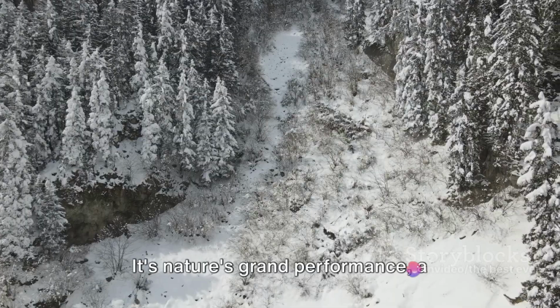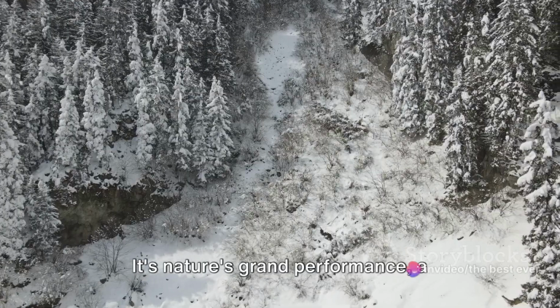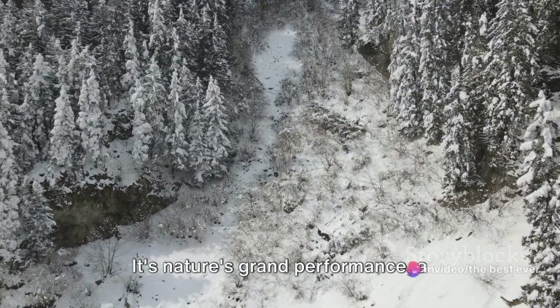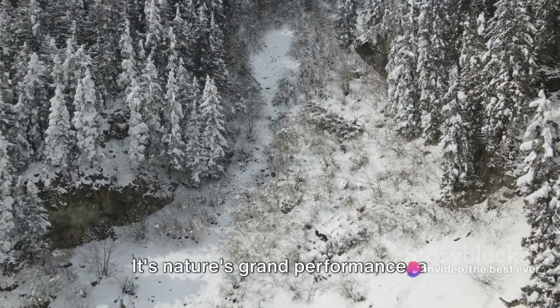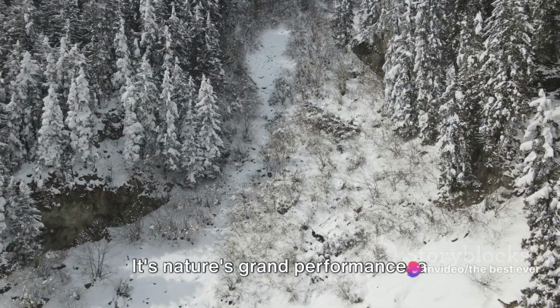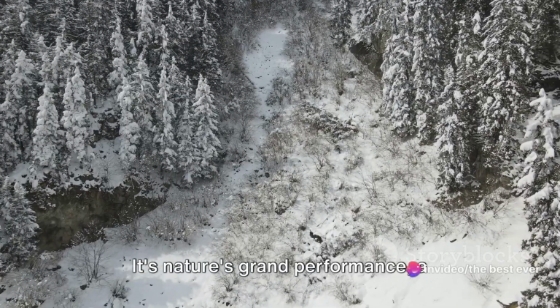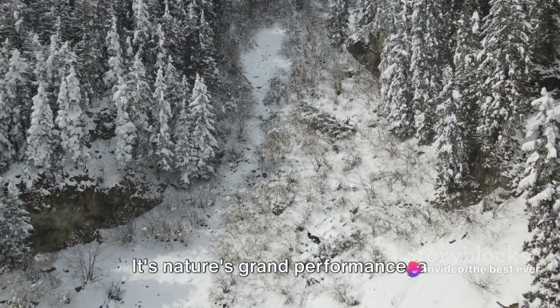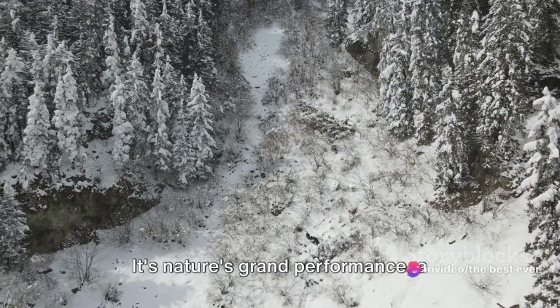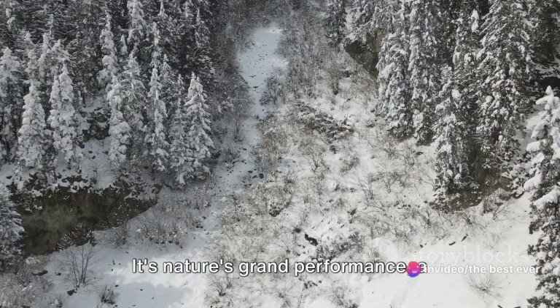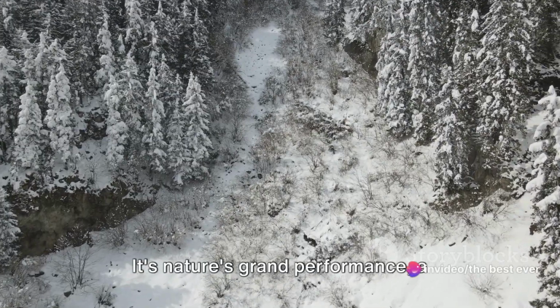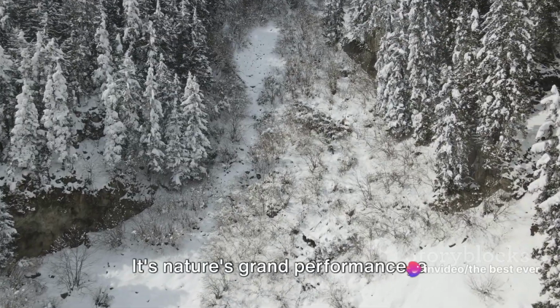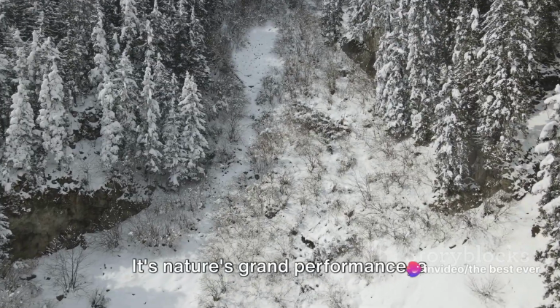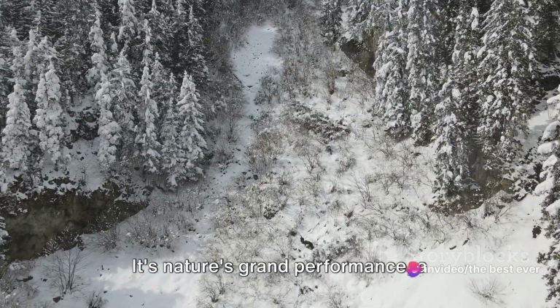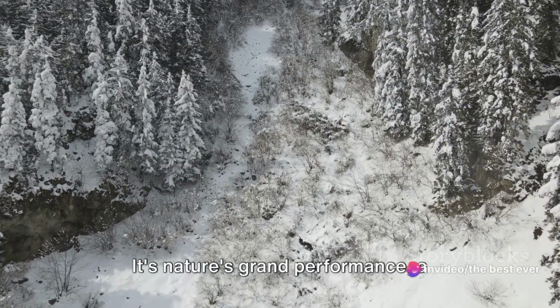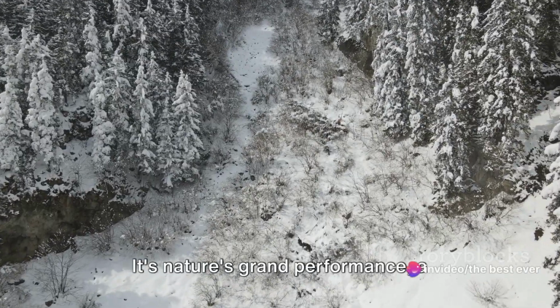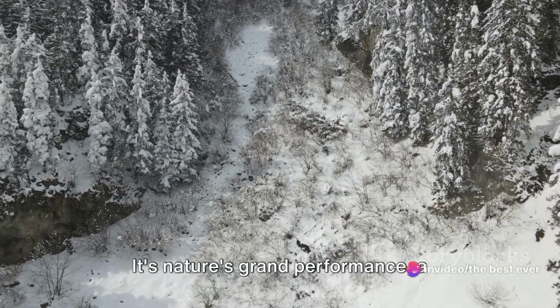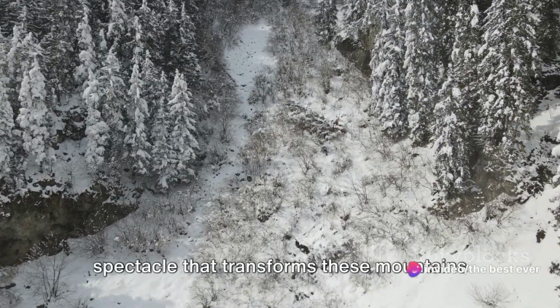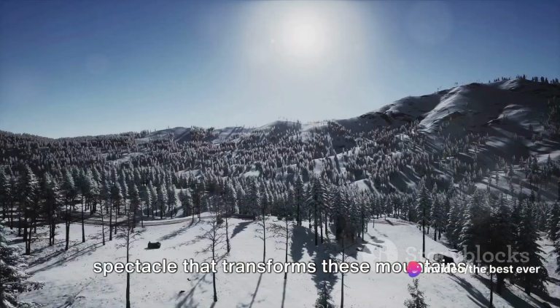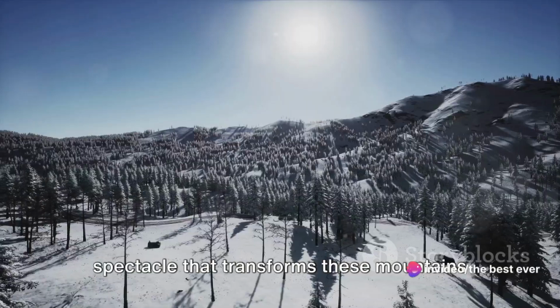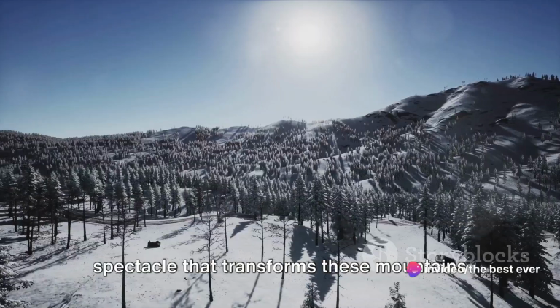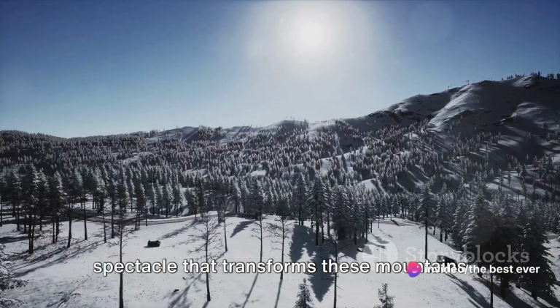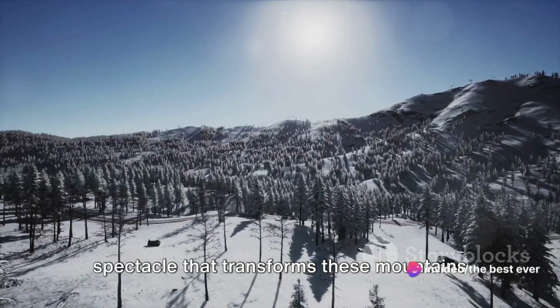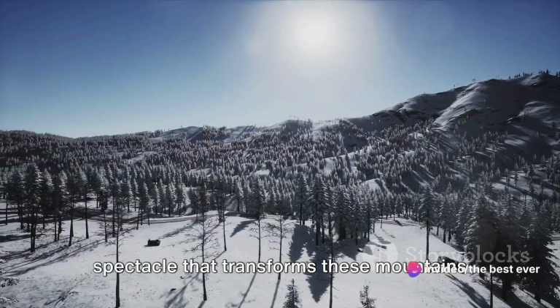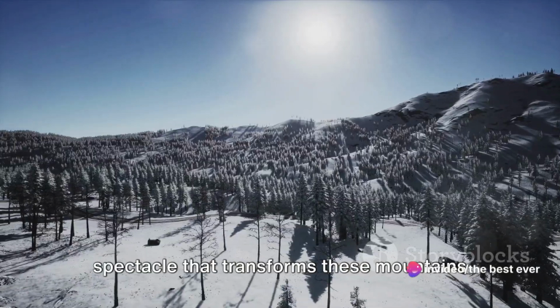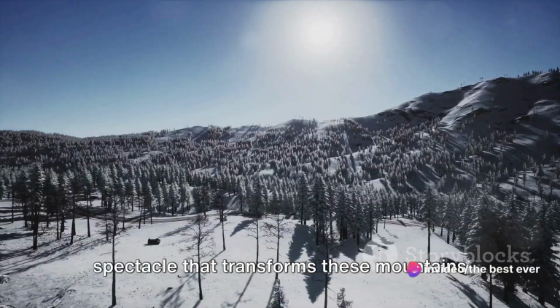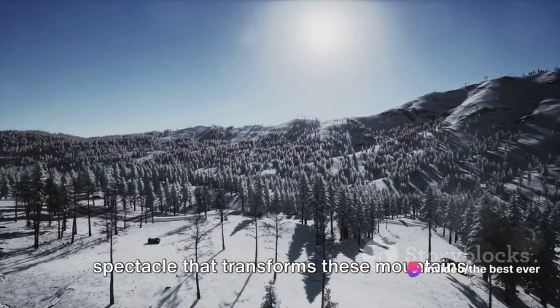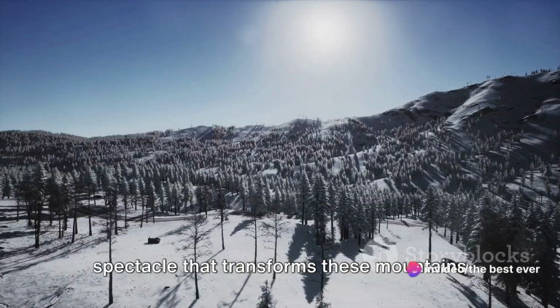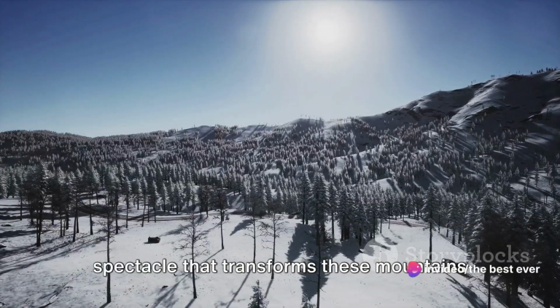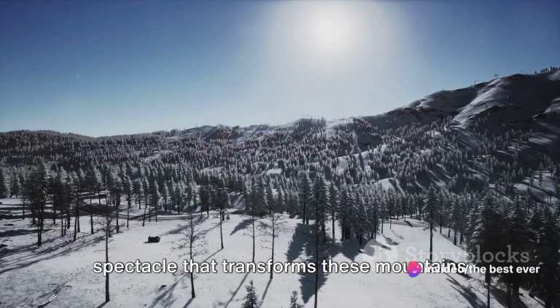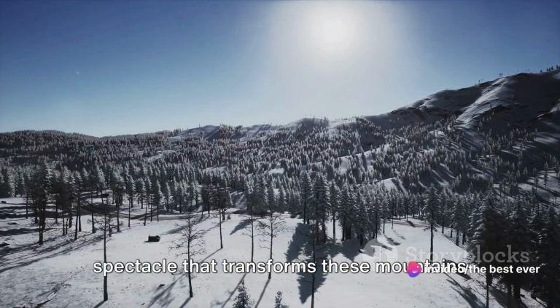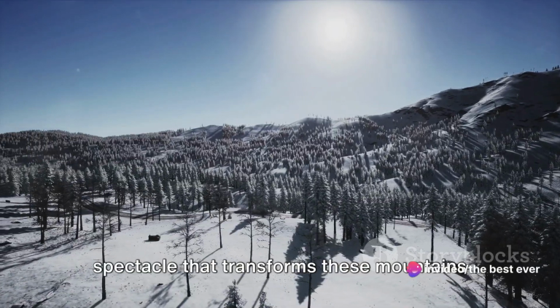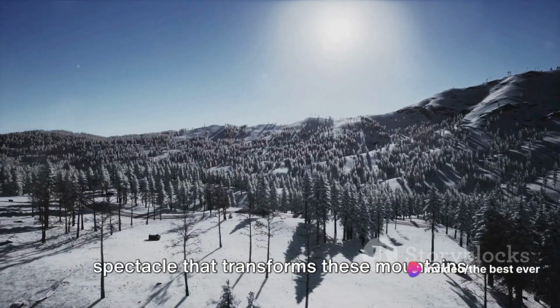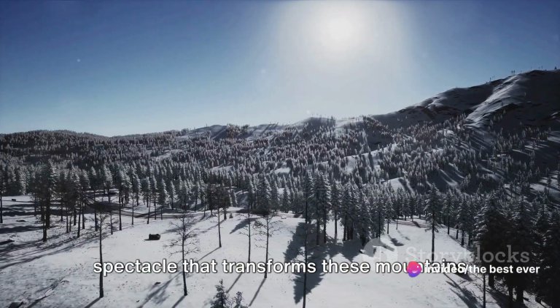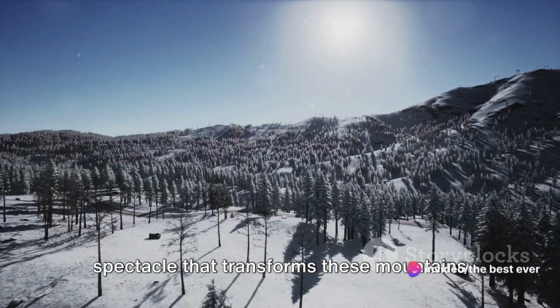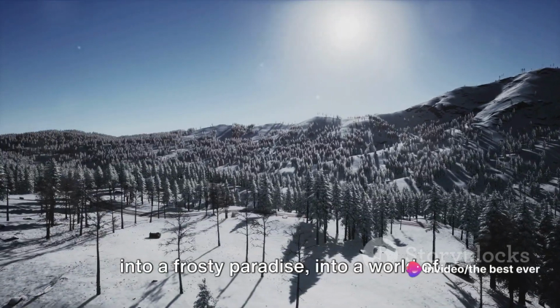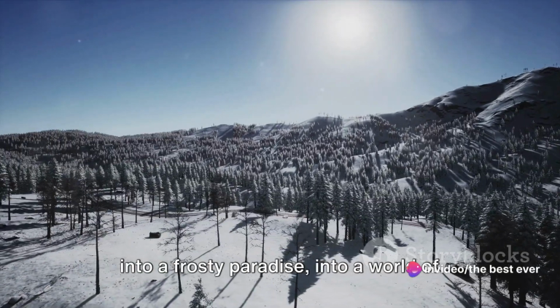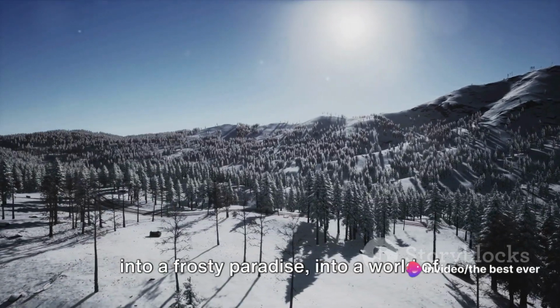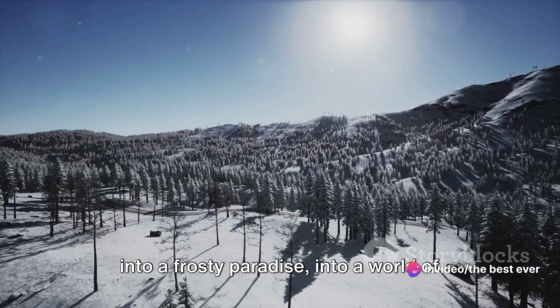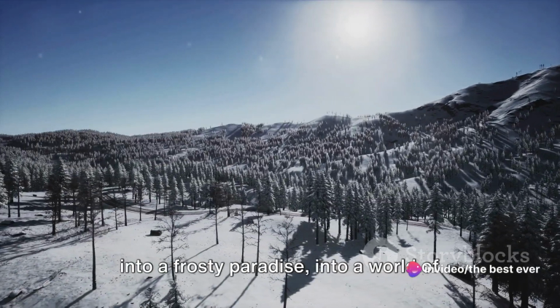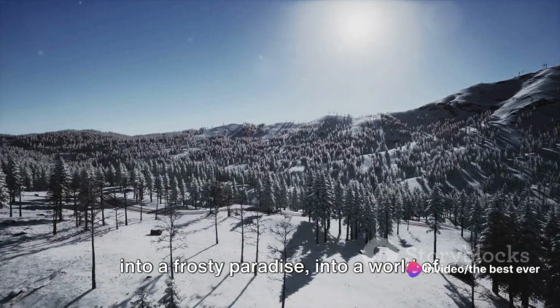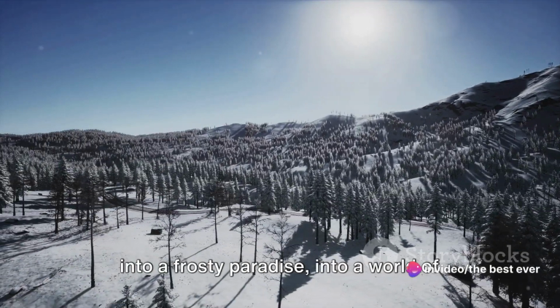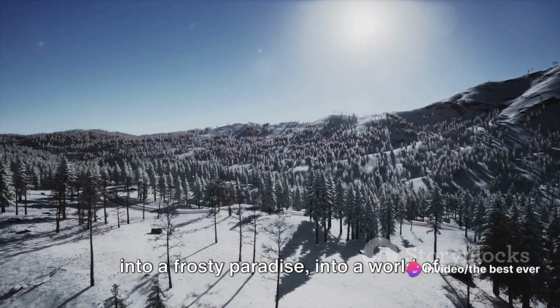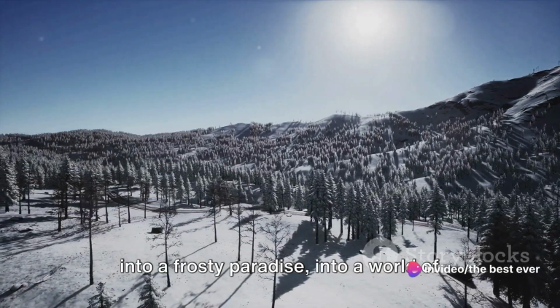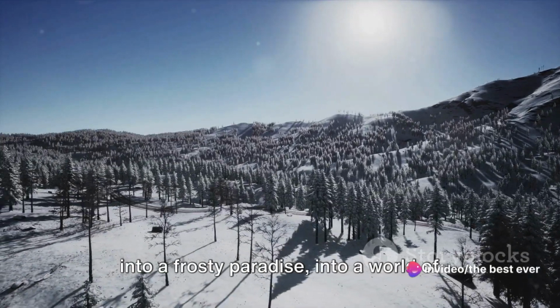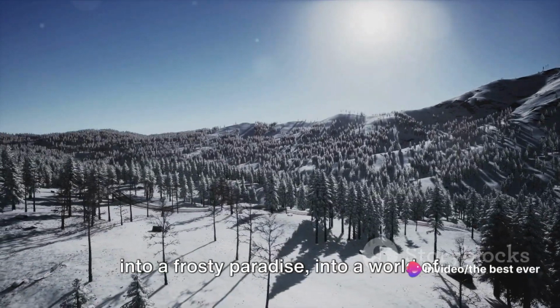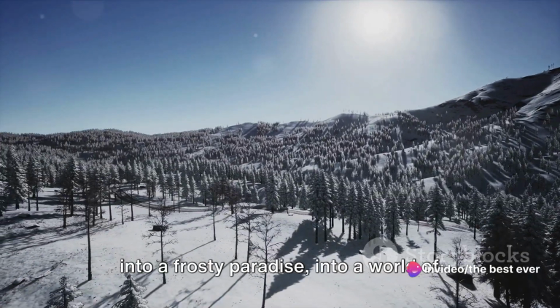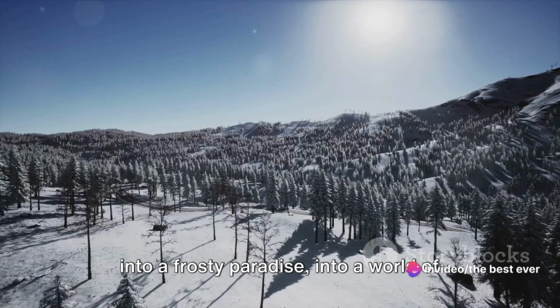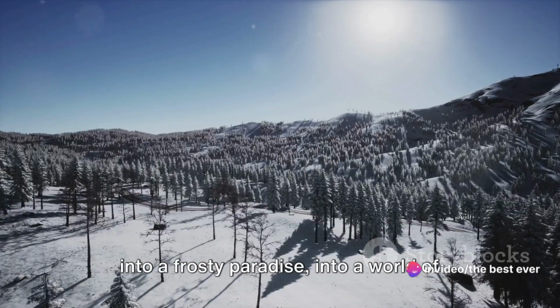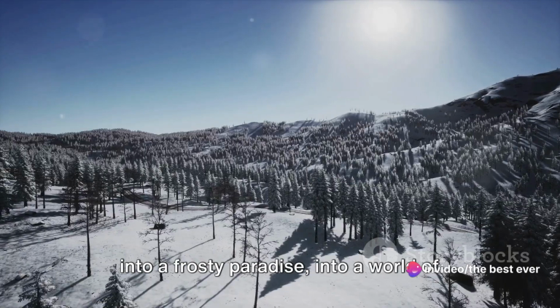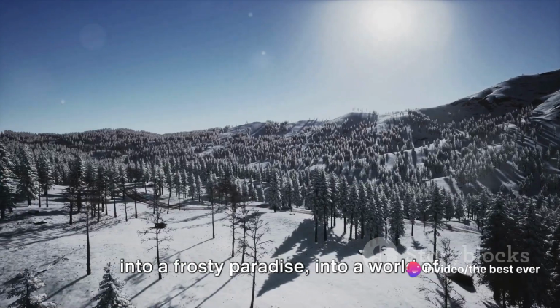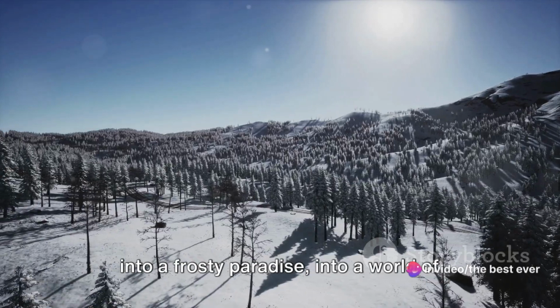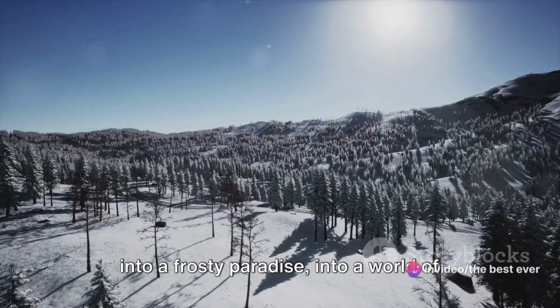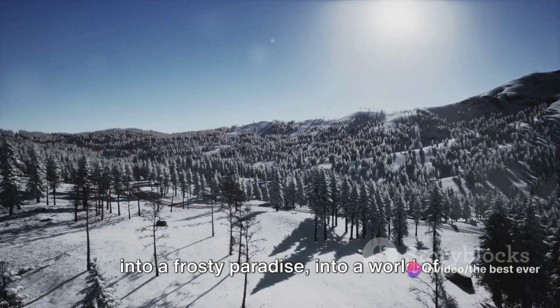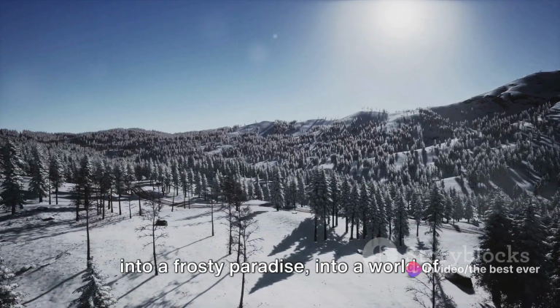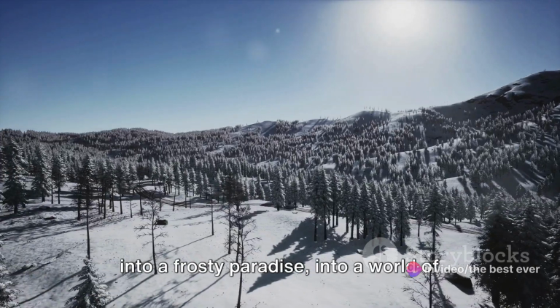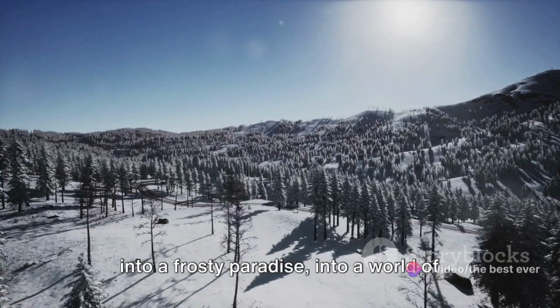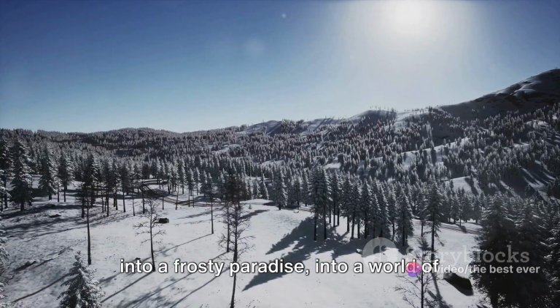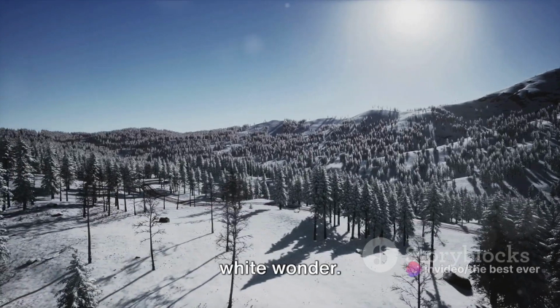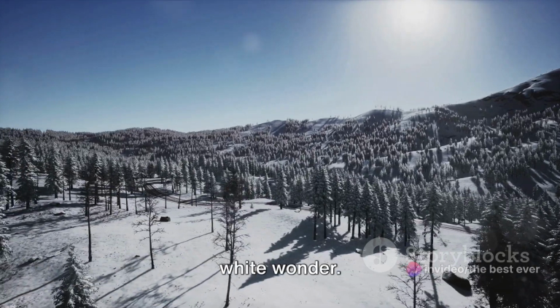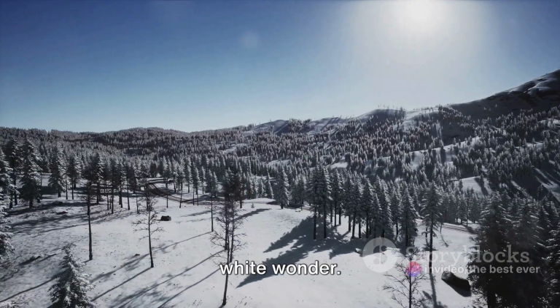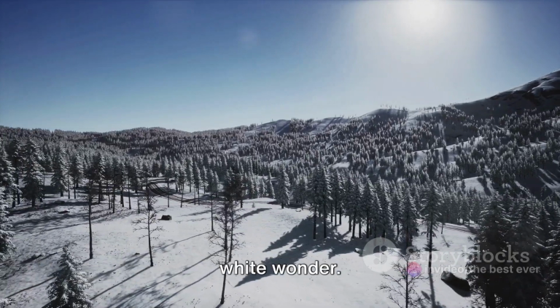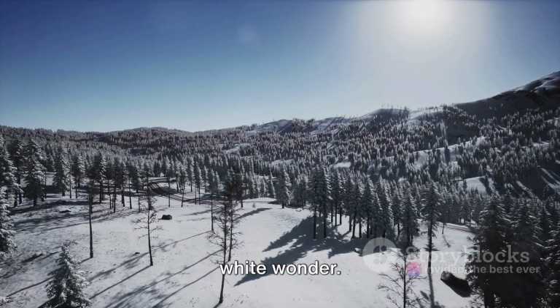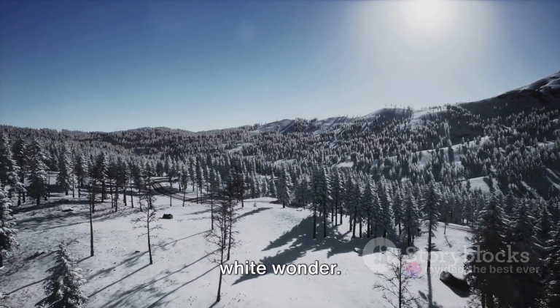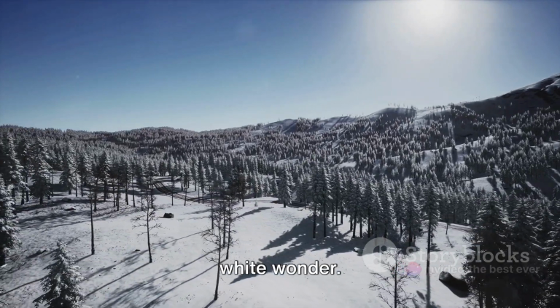It's nature's grand performance, a spectacle that transforms these mountains into a frosty paradise, into a world of white wonder.